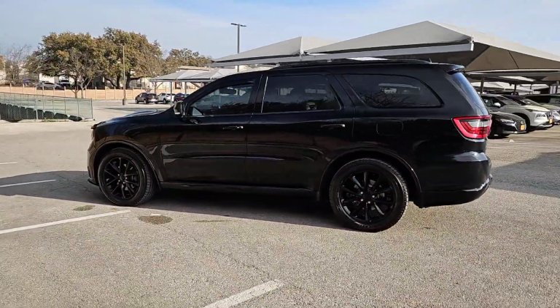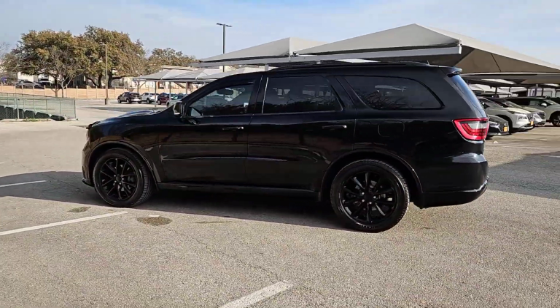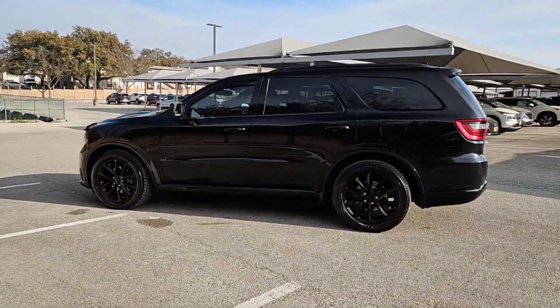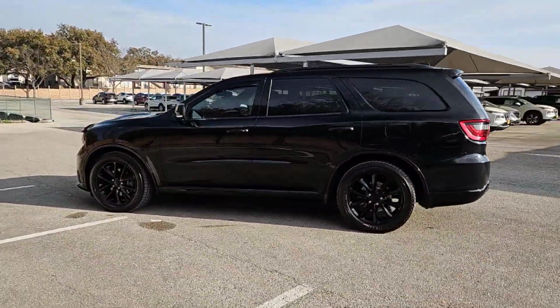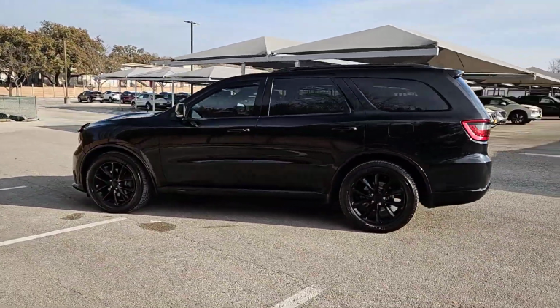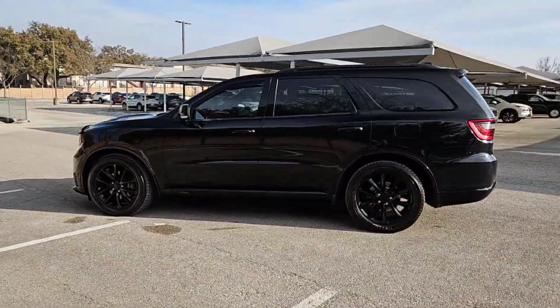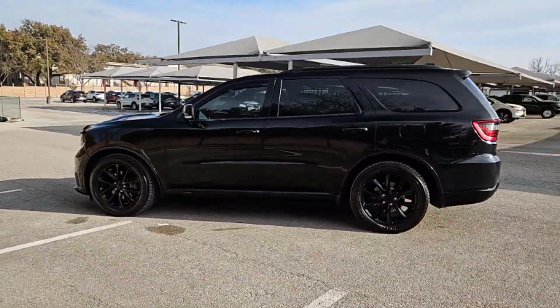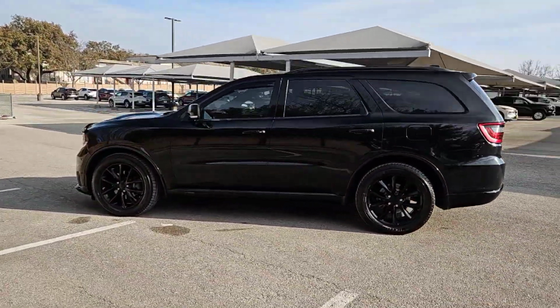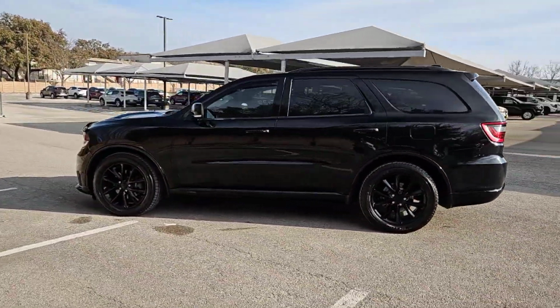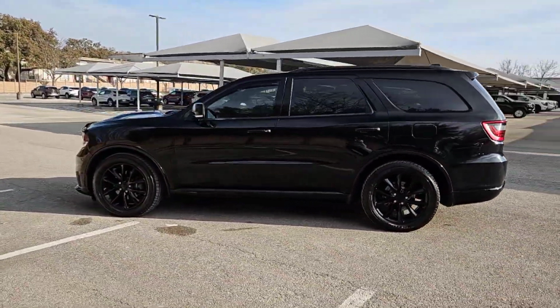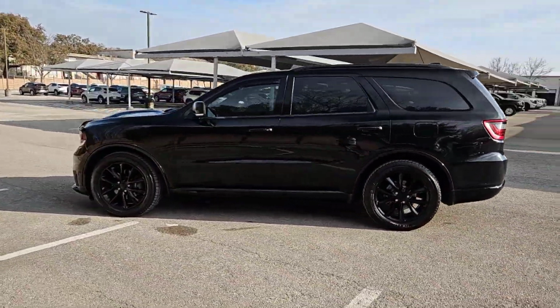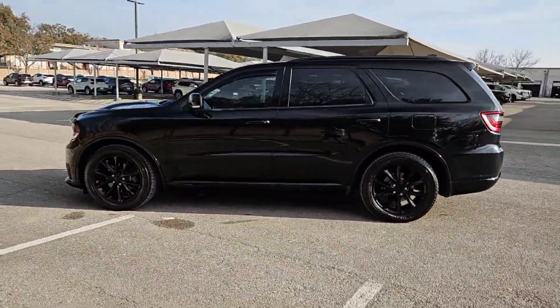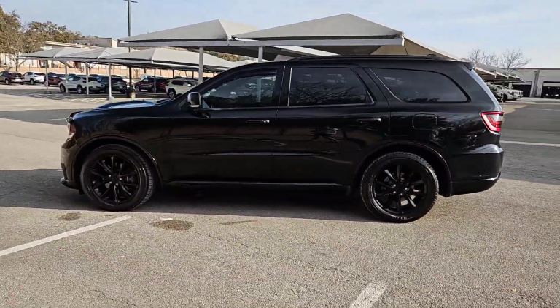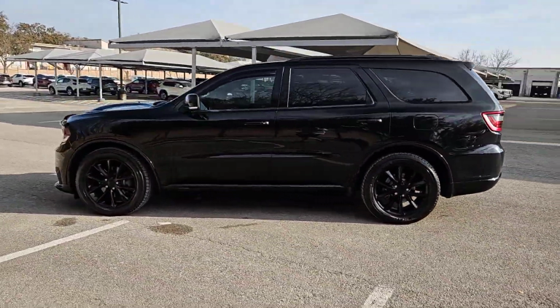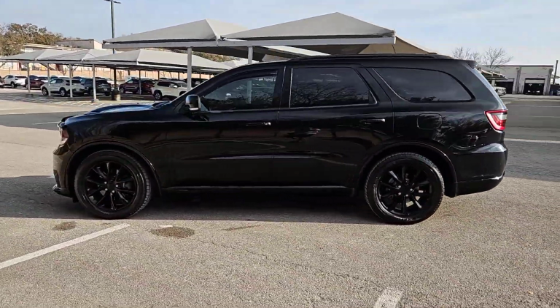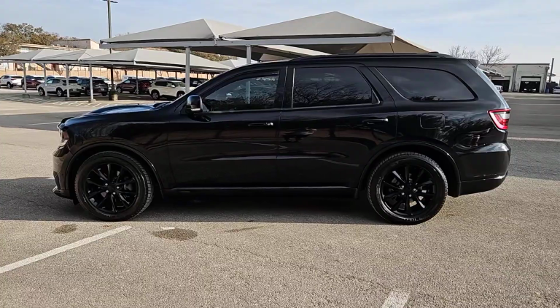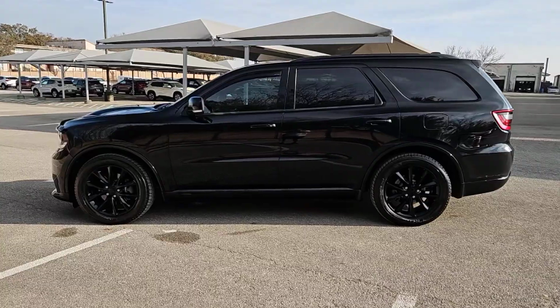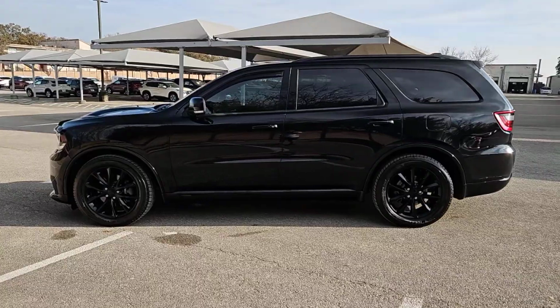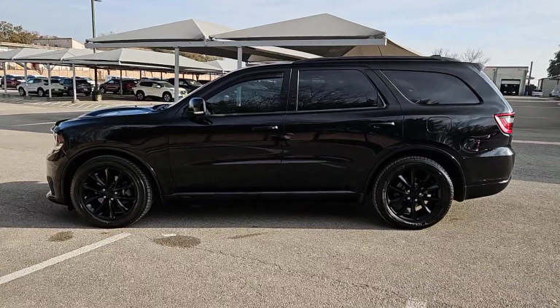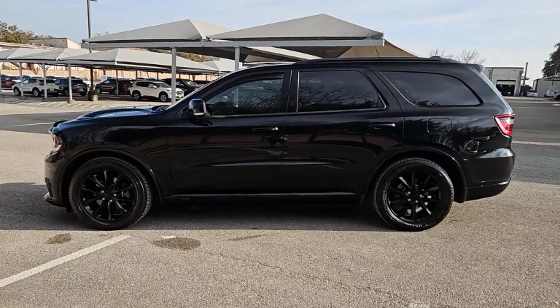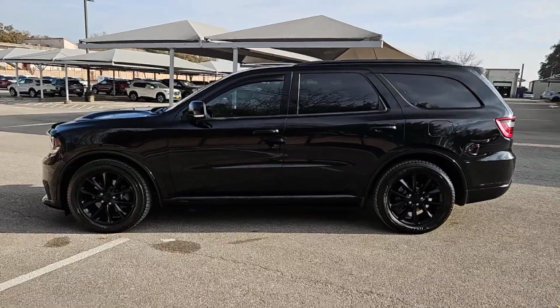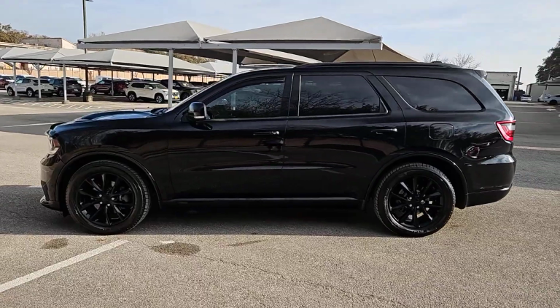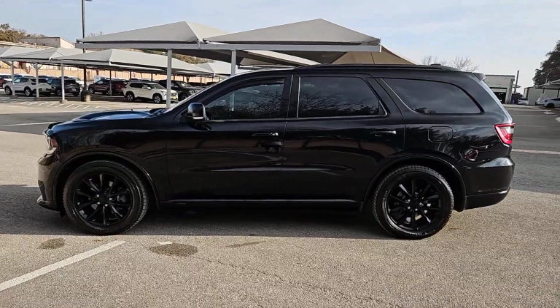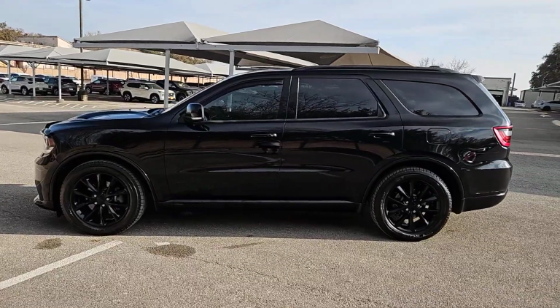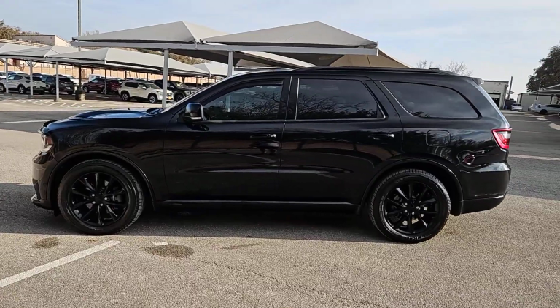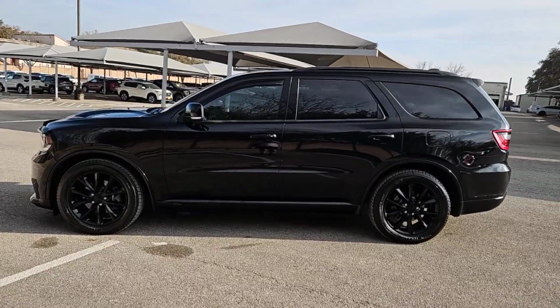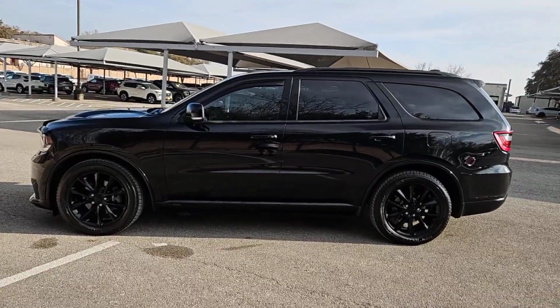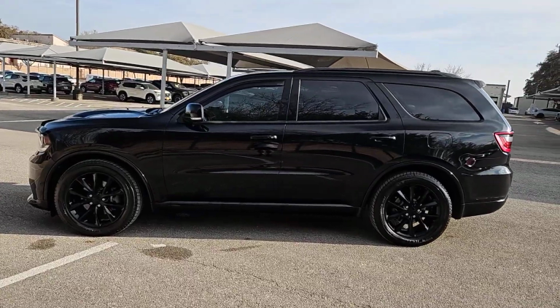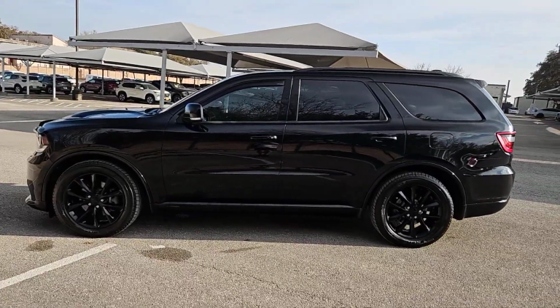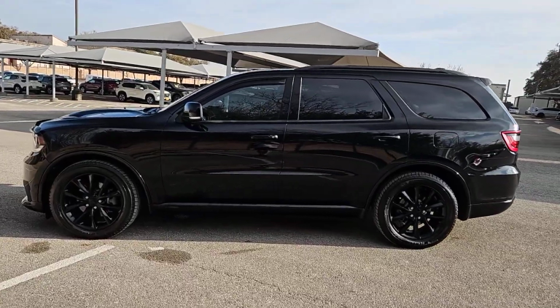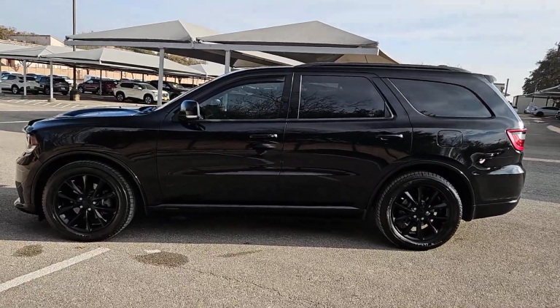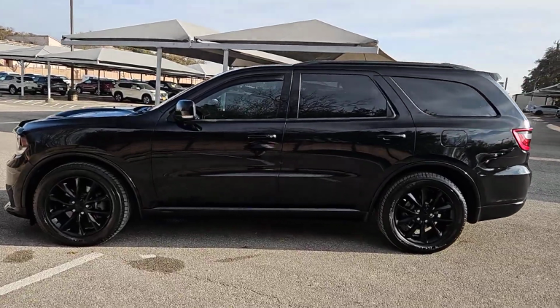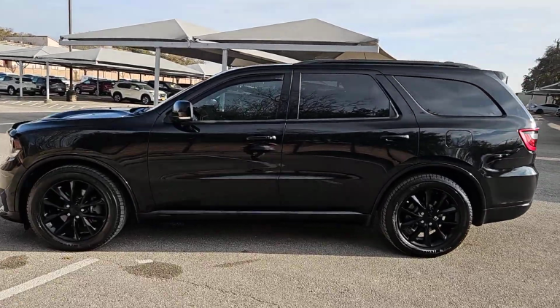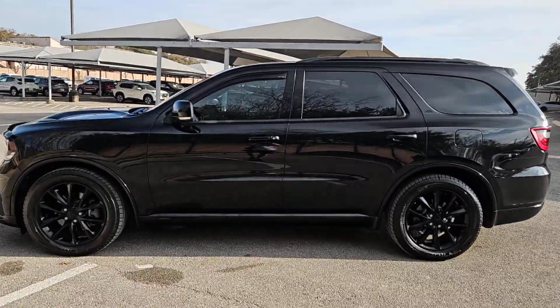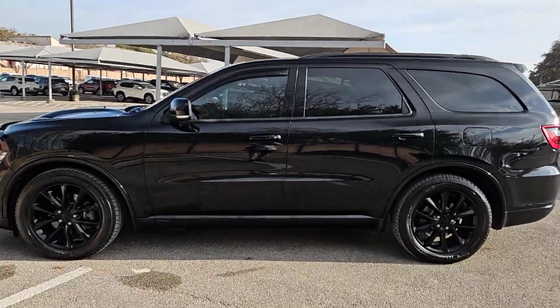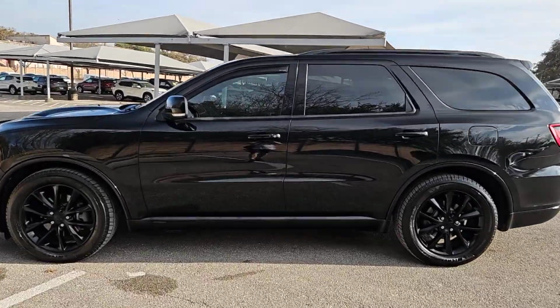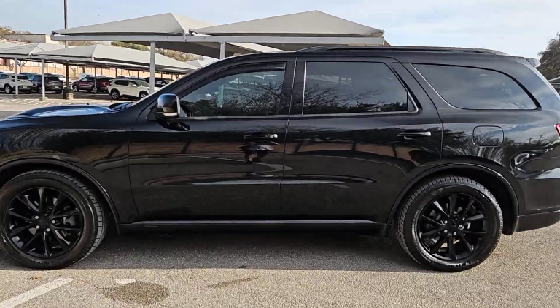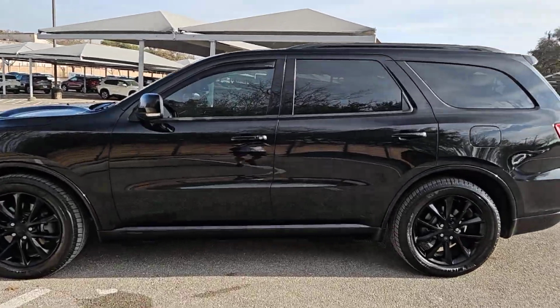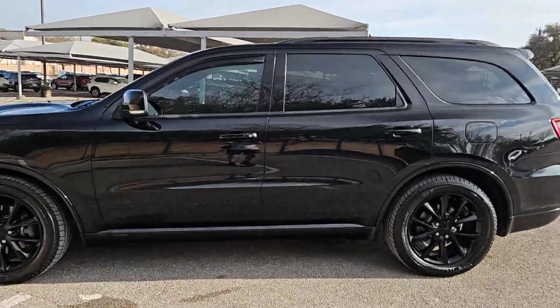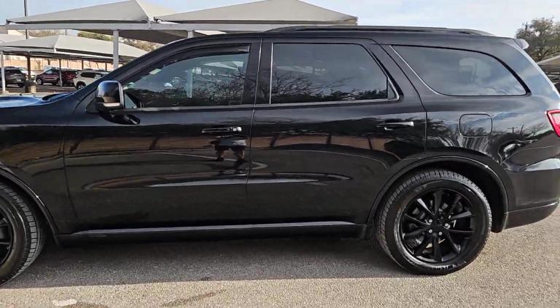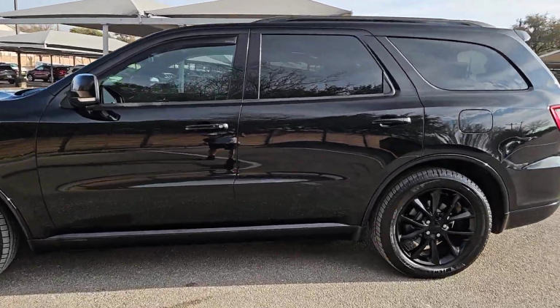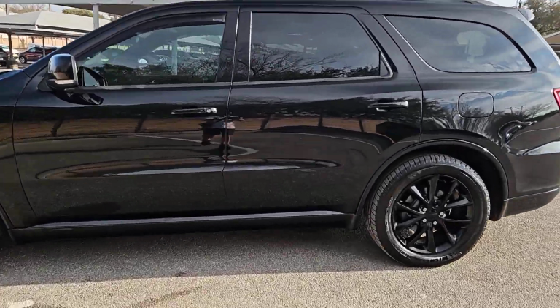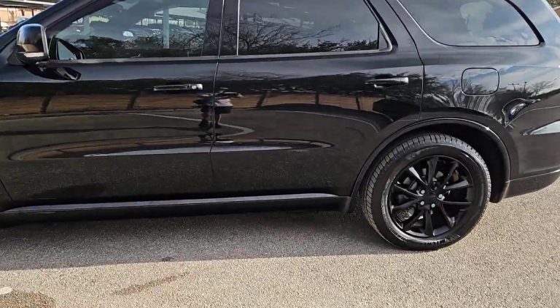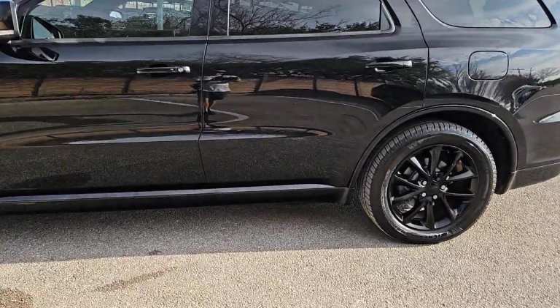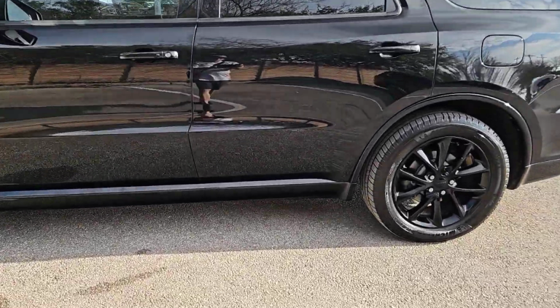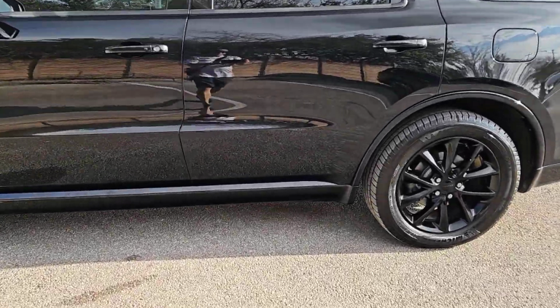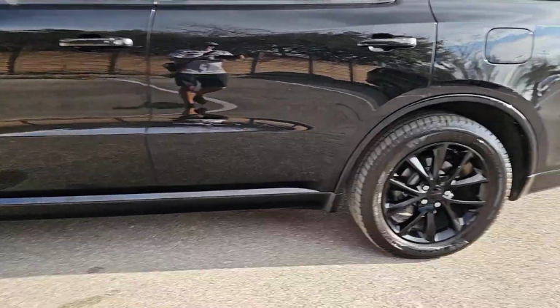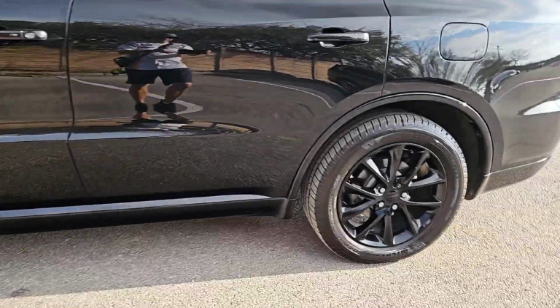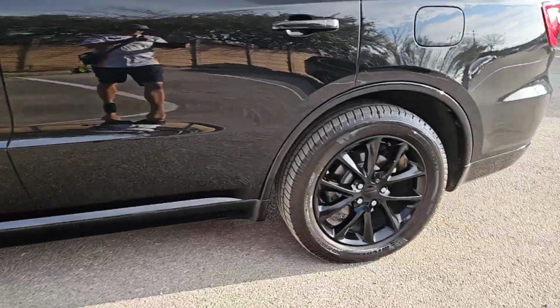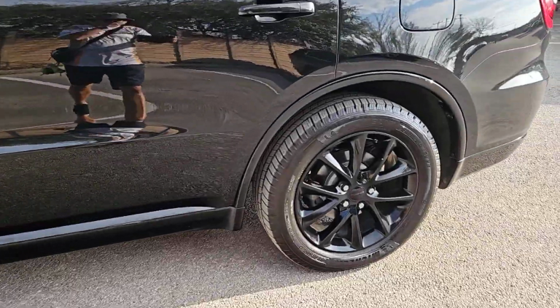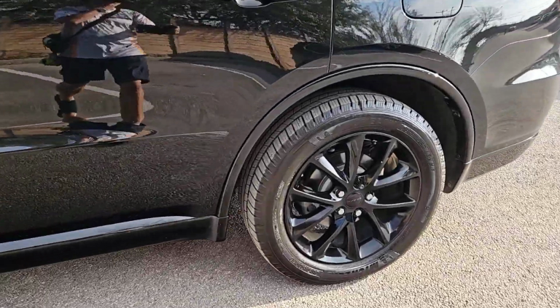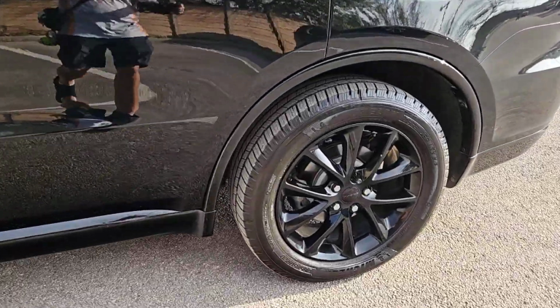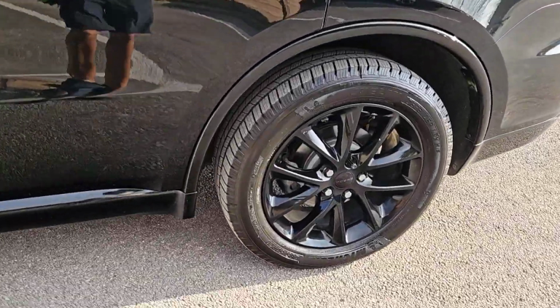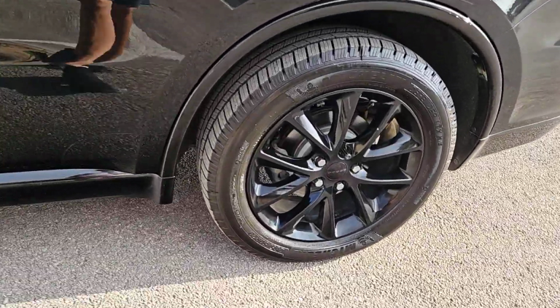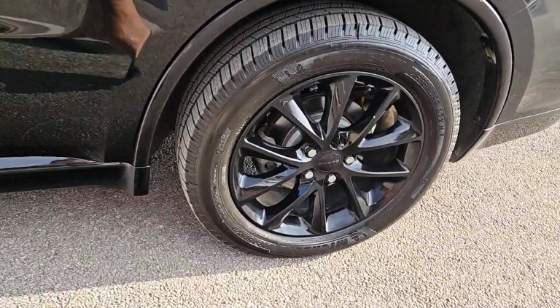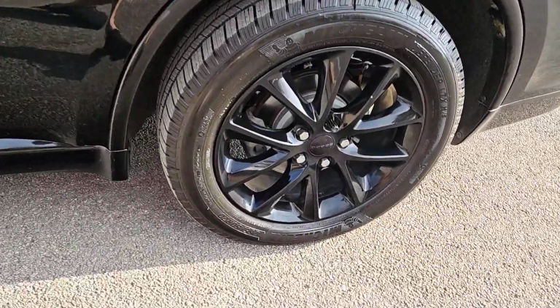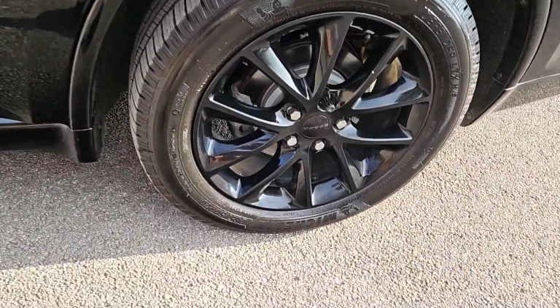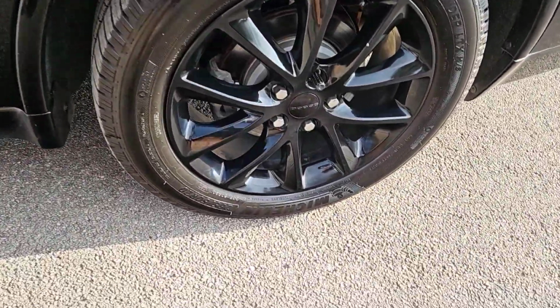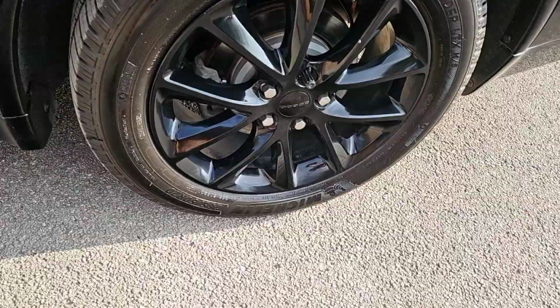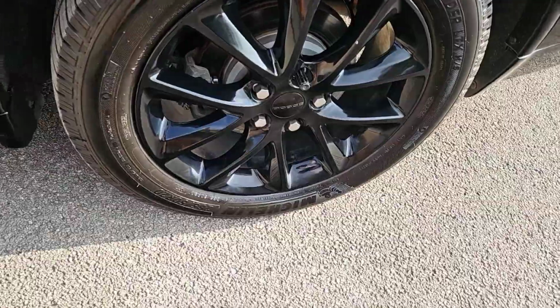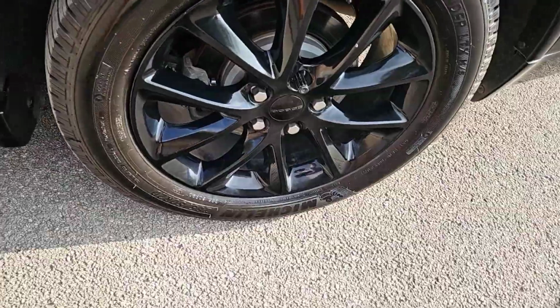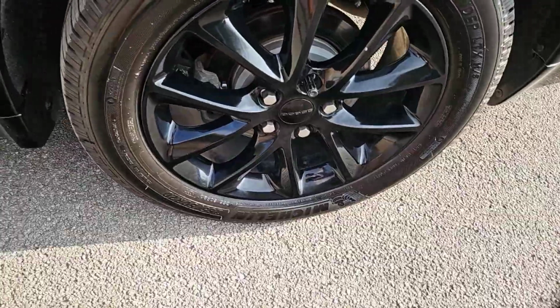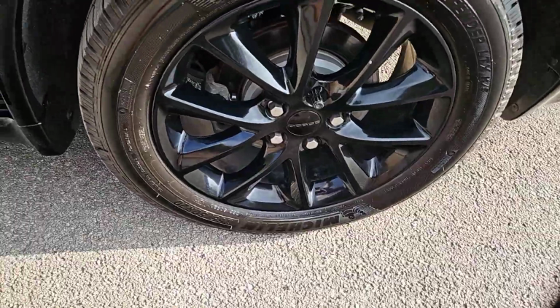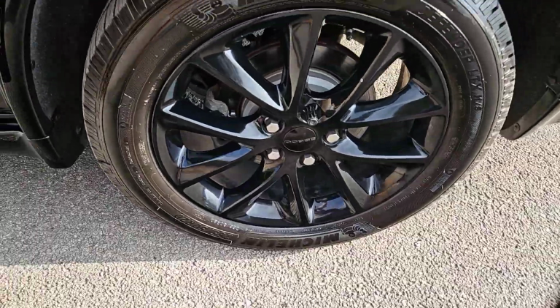Its bold power, uncompromising capability, and technology that prioritizes passenger safety and comfort make it the go-to SUV.